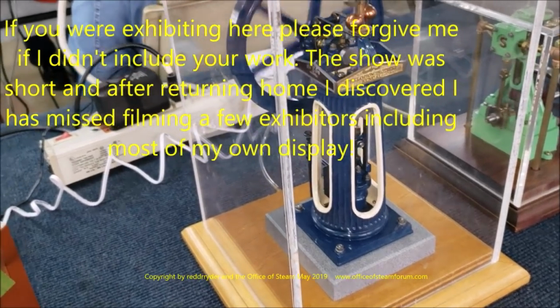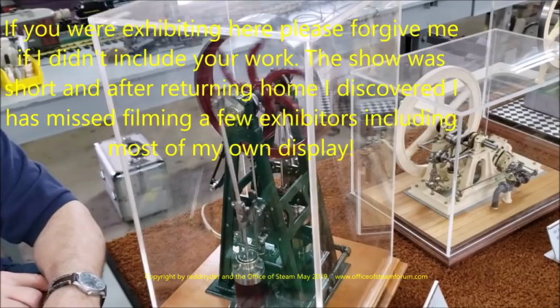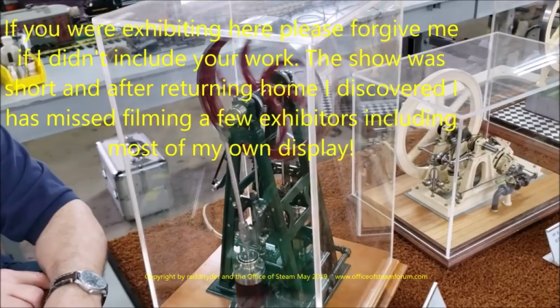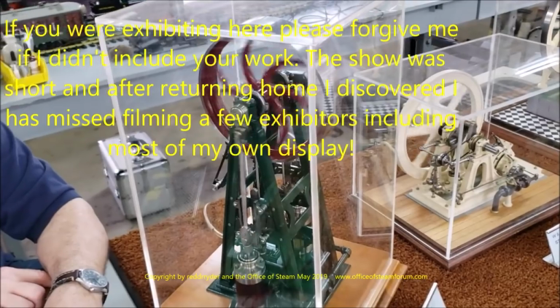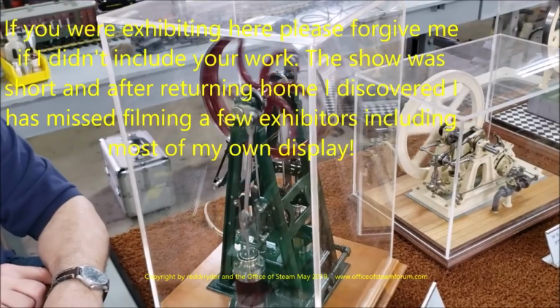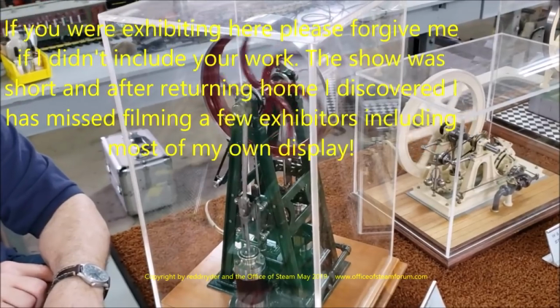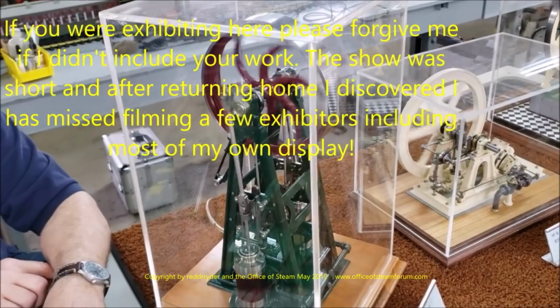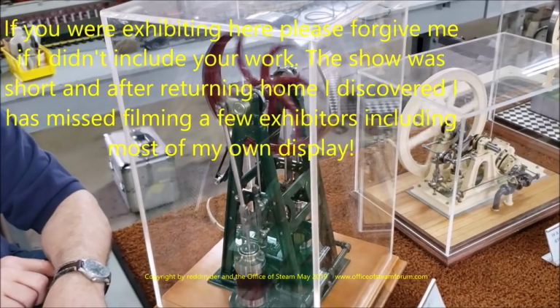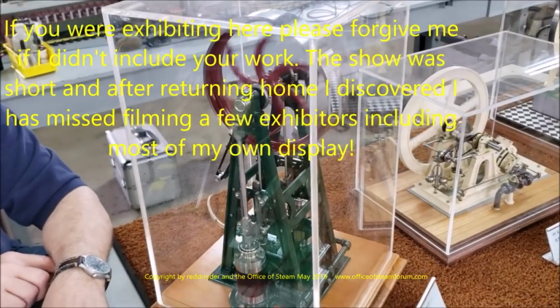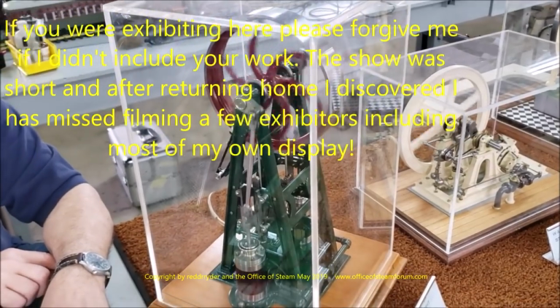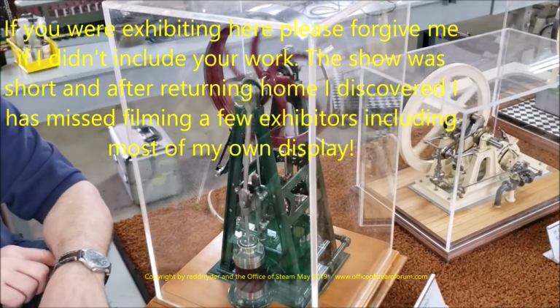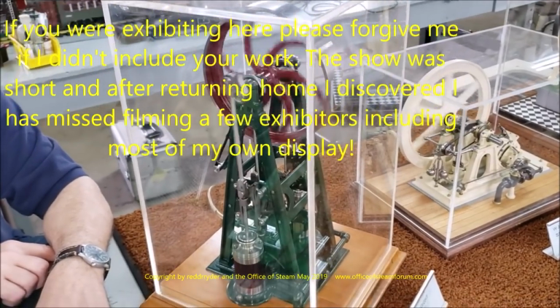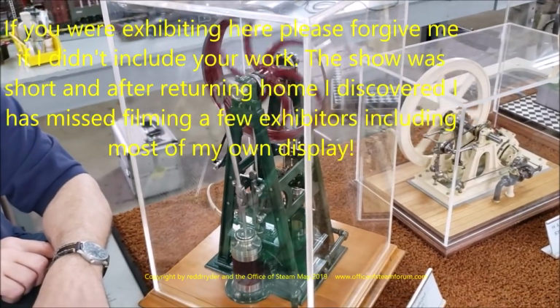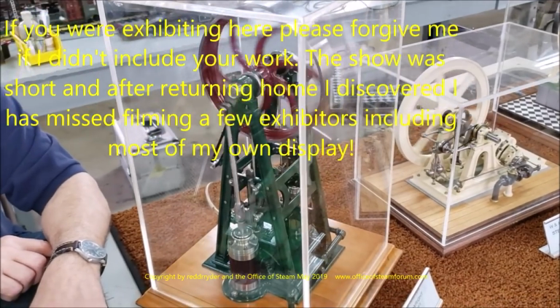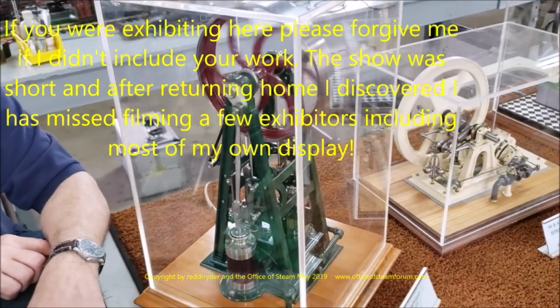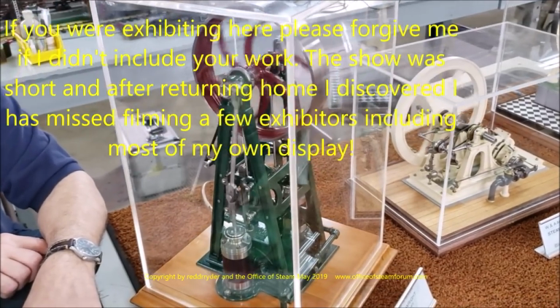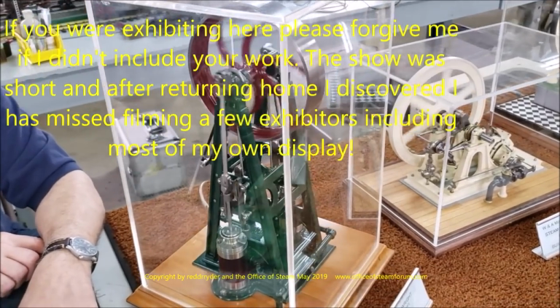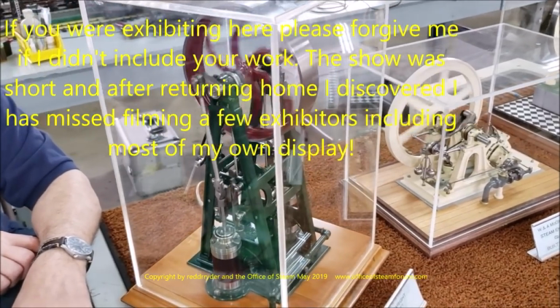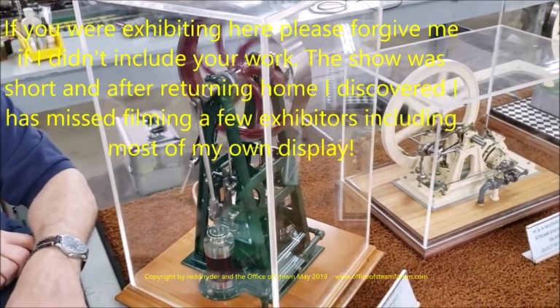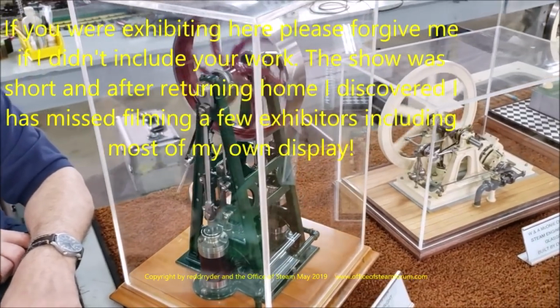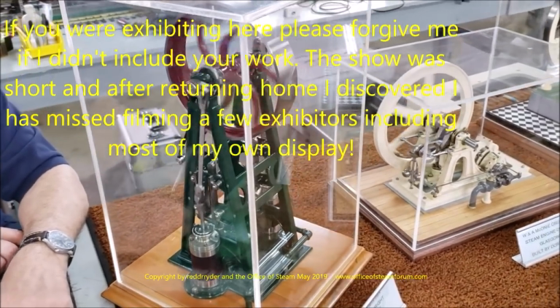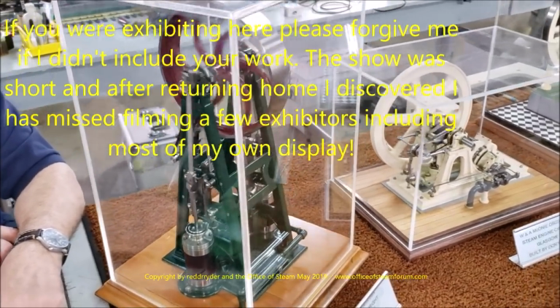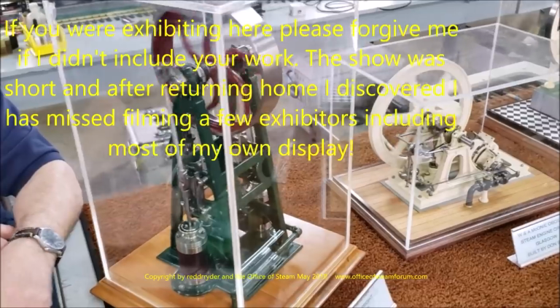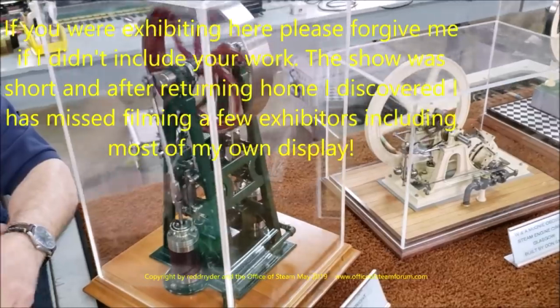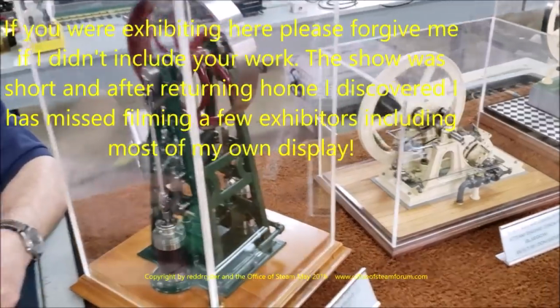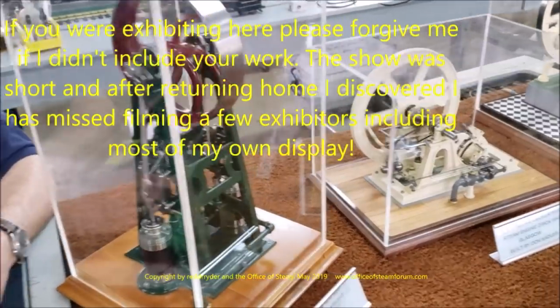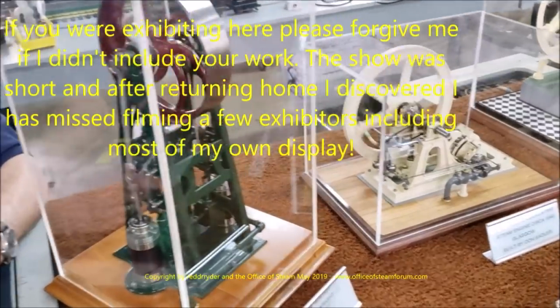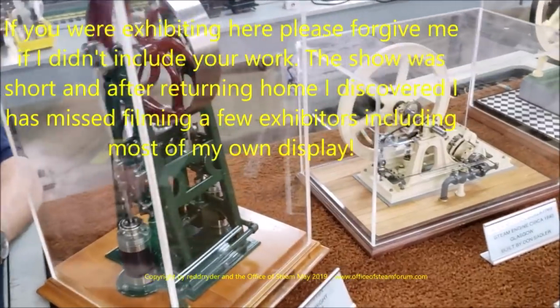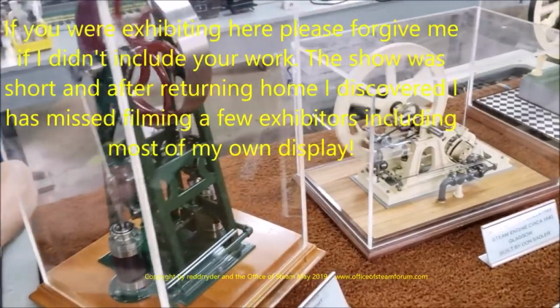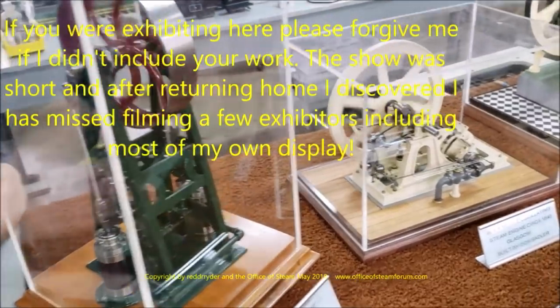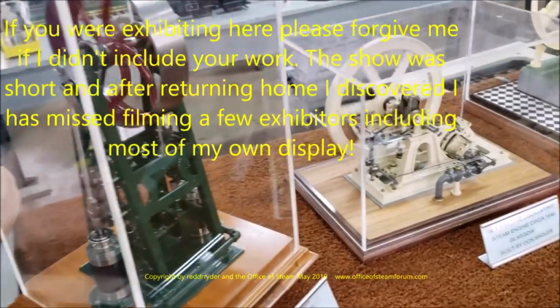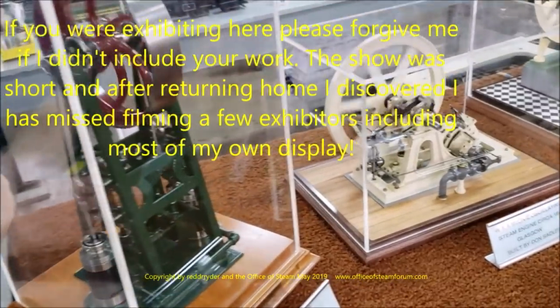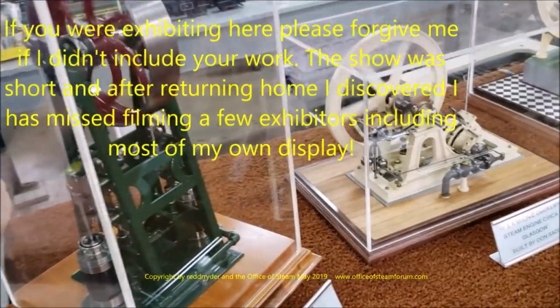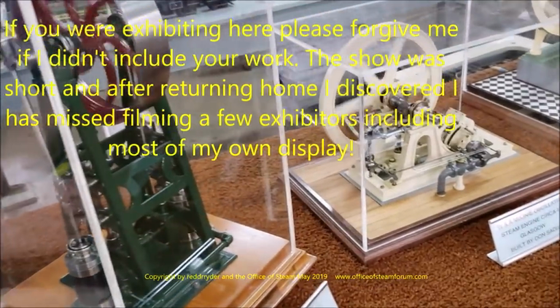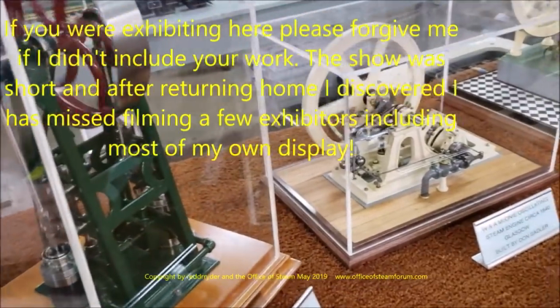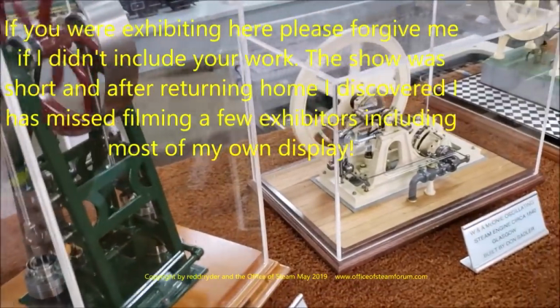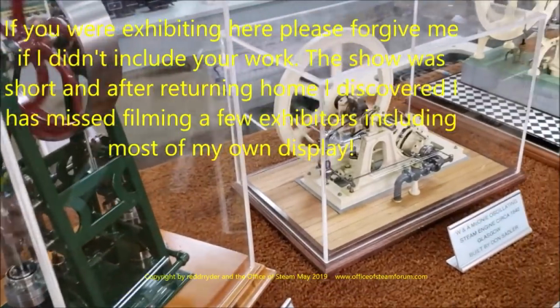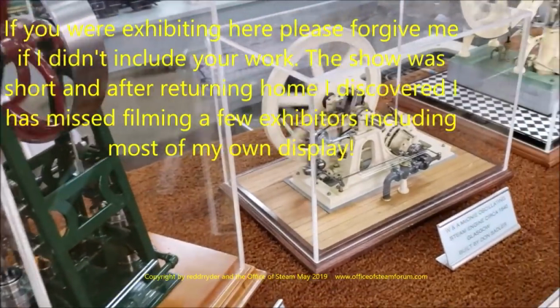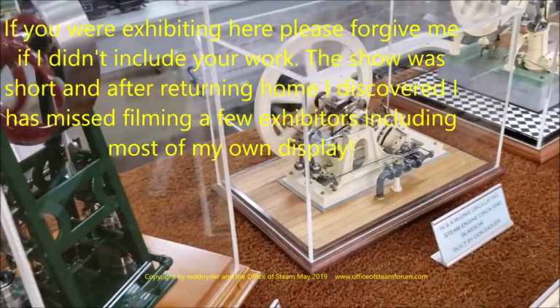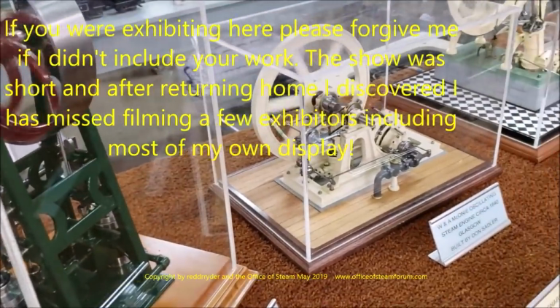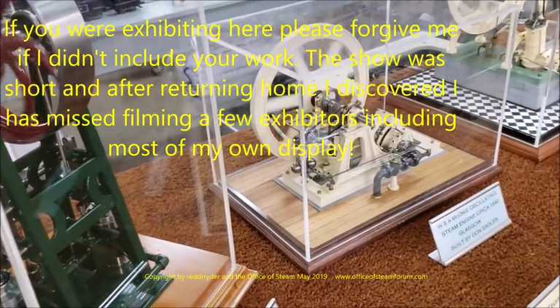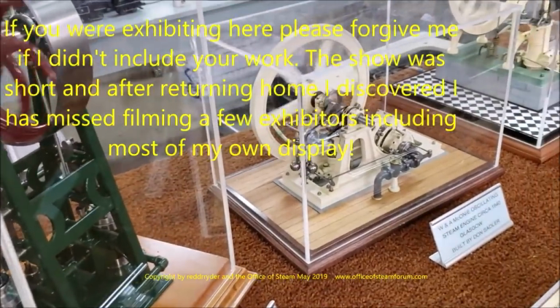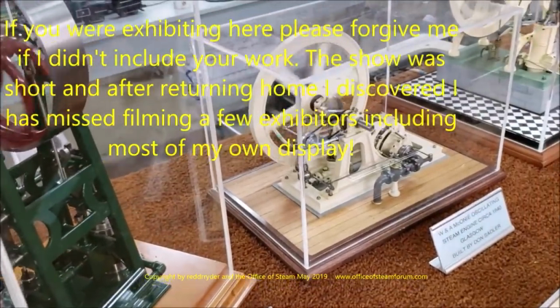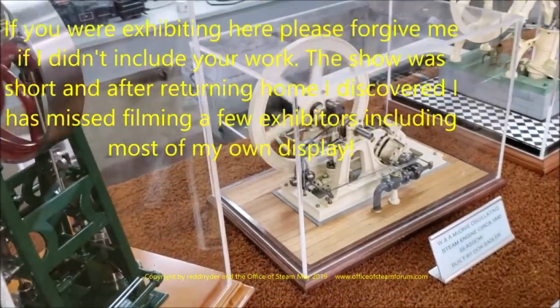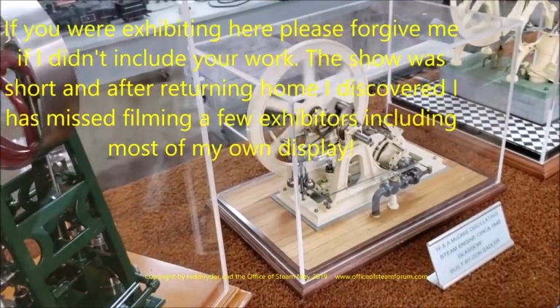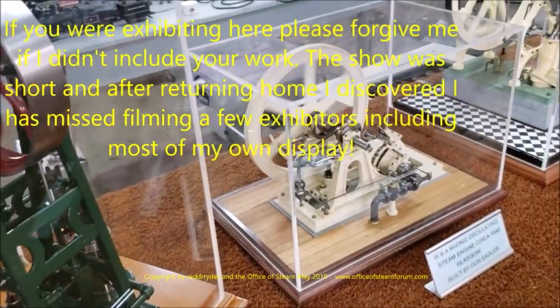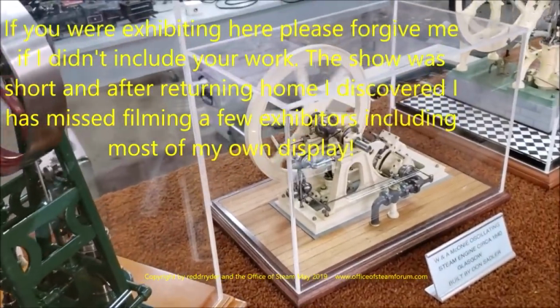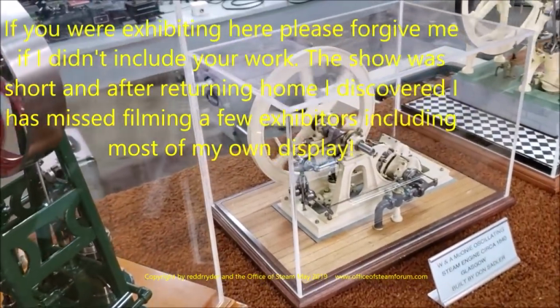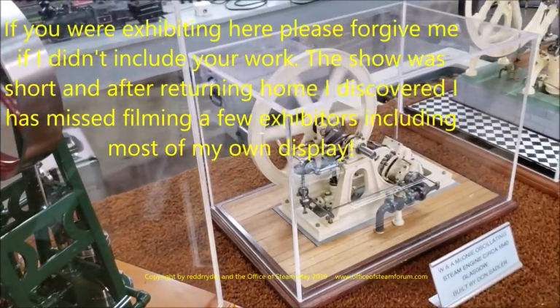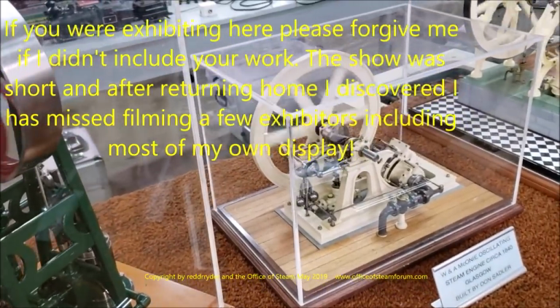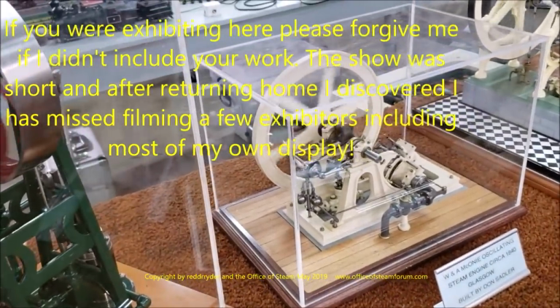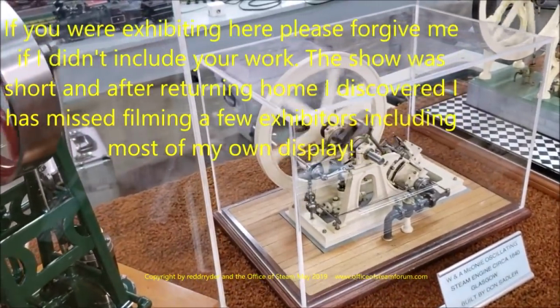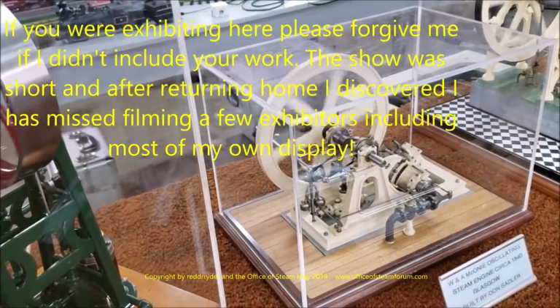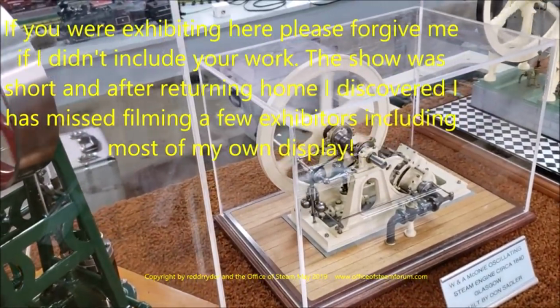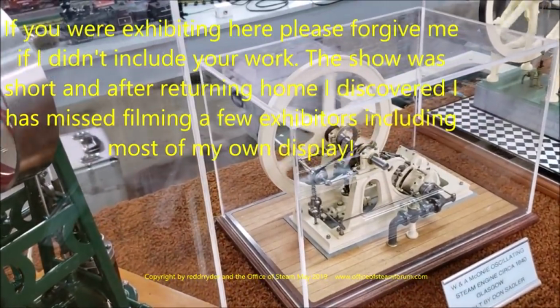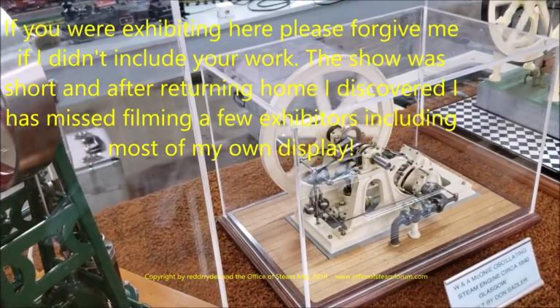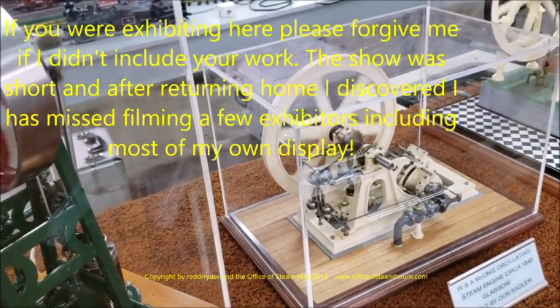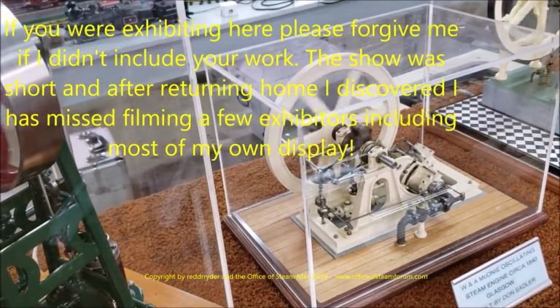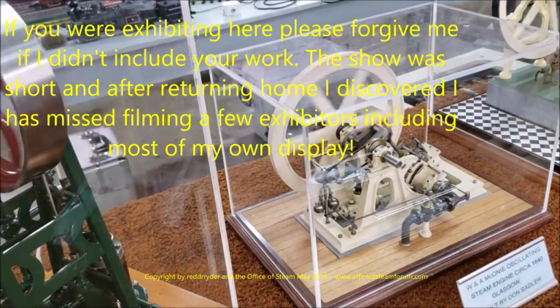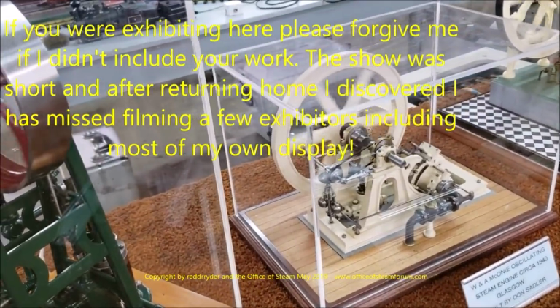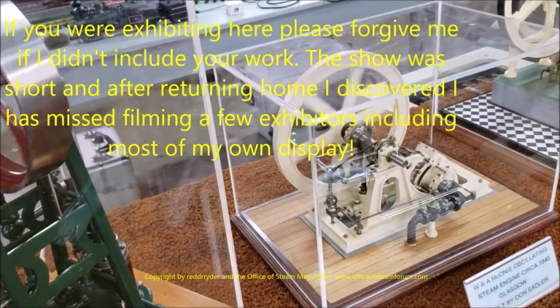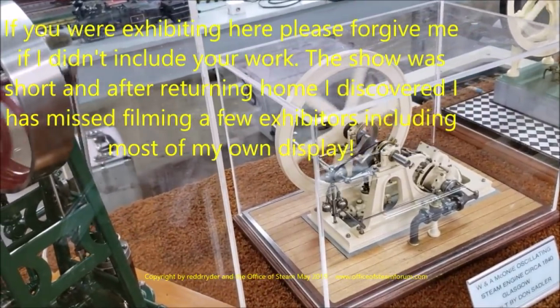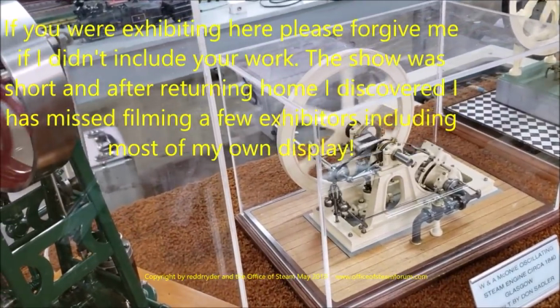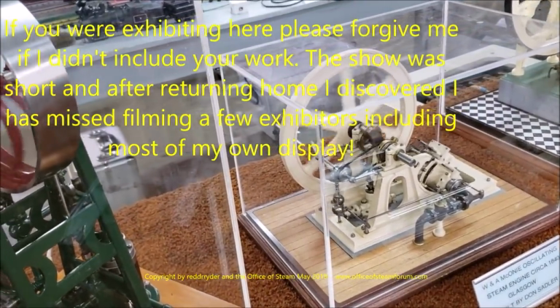I had a guy at Cabin Beaver offer to sell me a few of them. He wanted a lot of money.